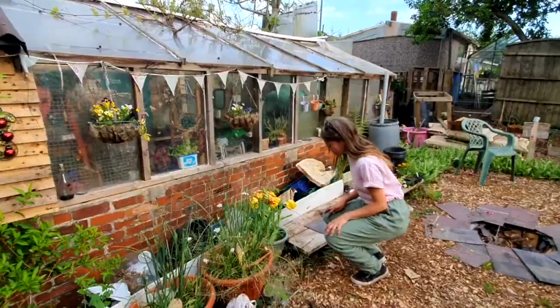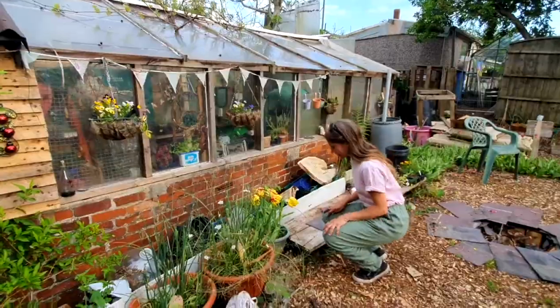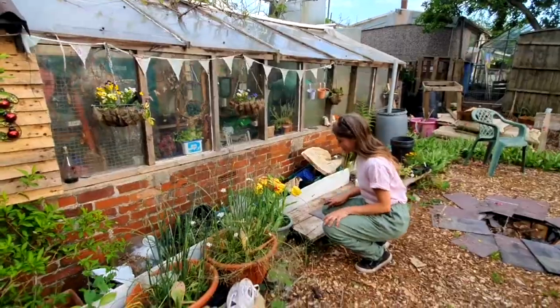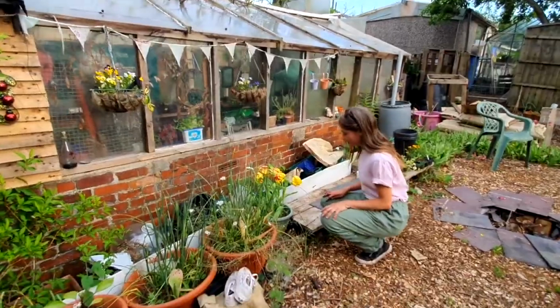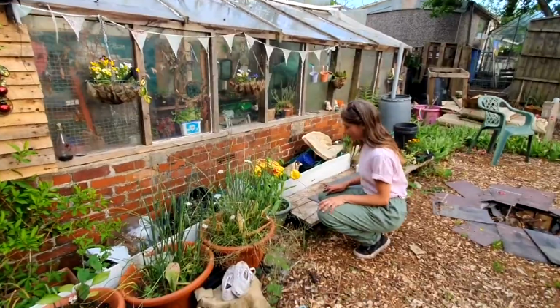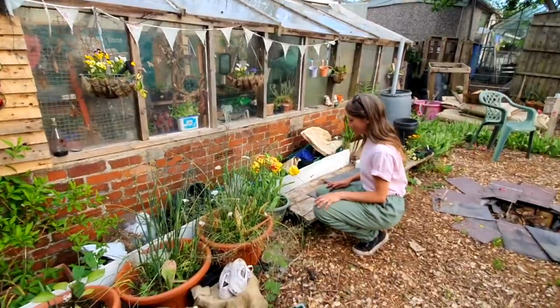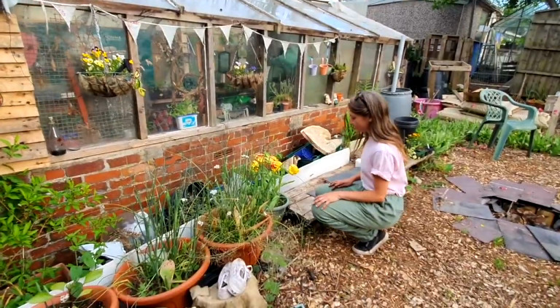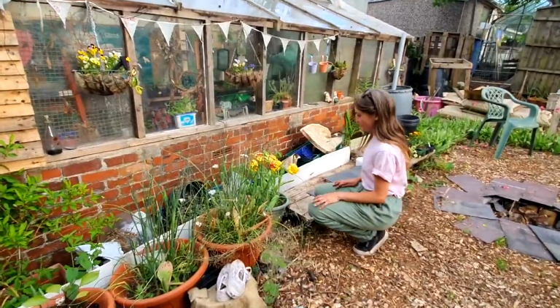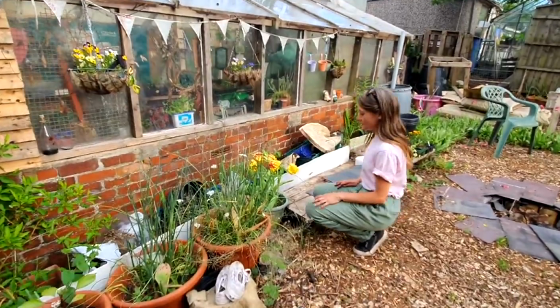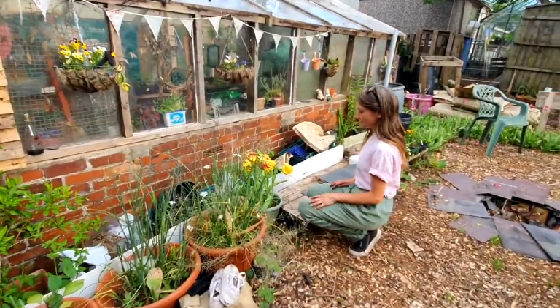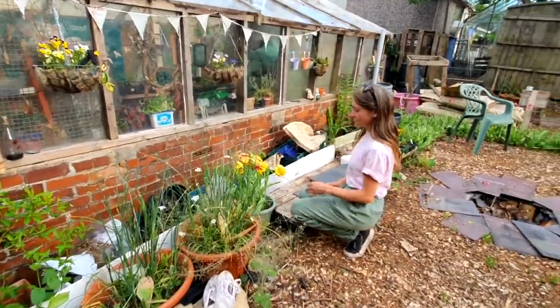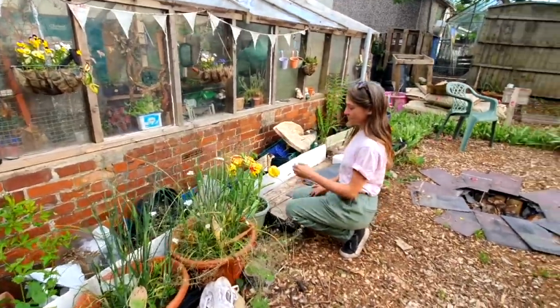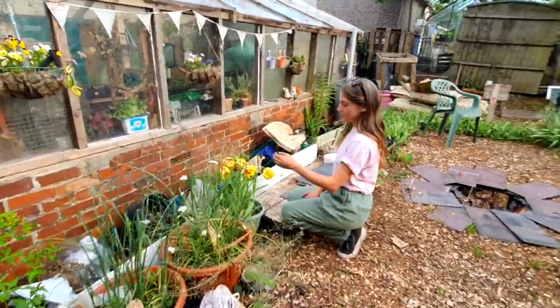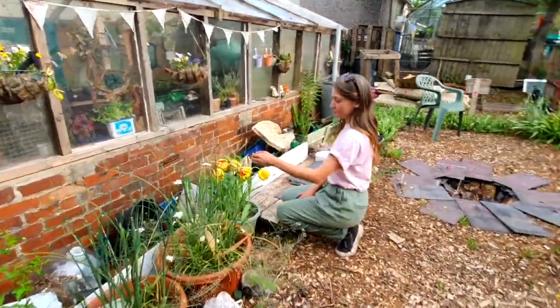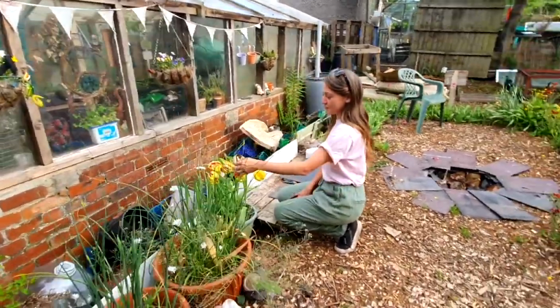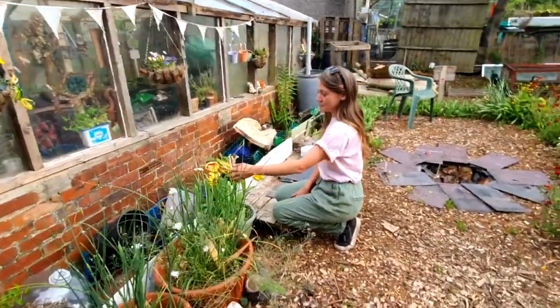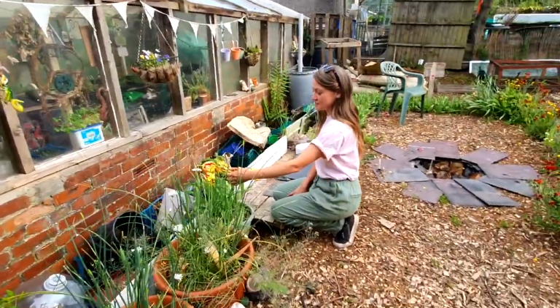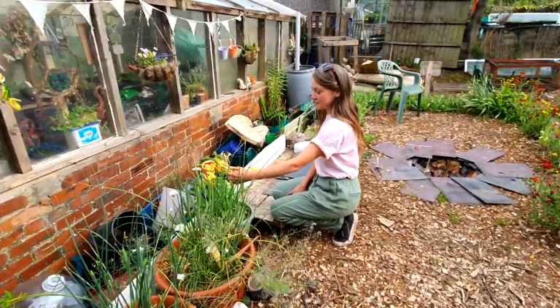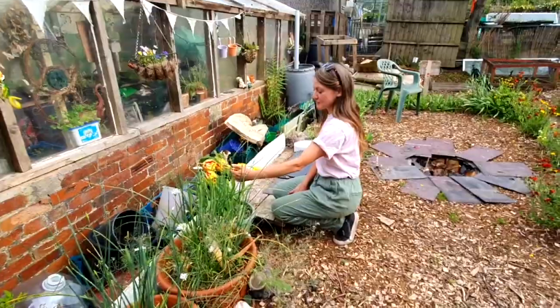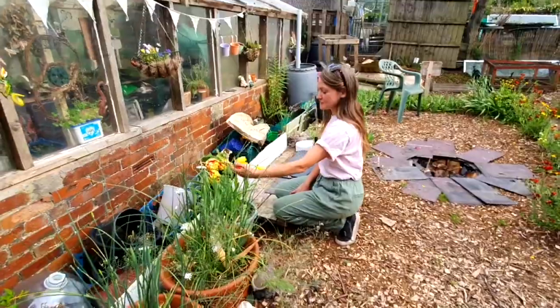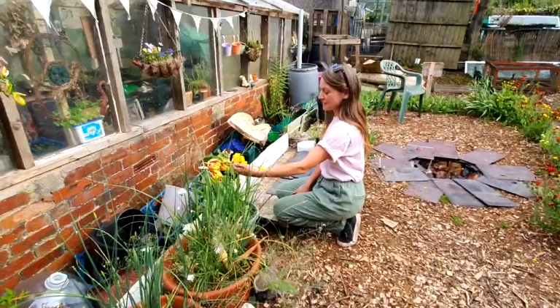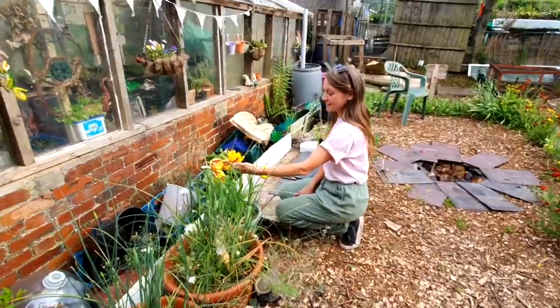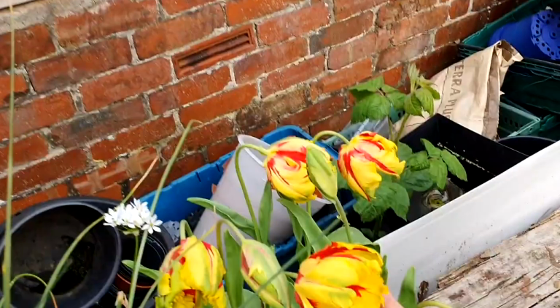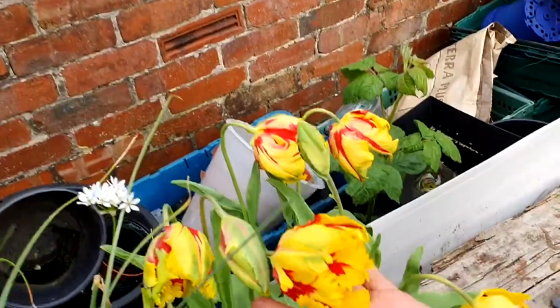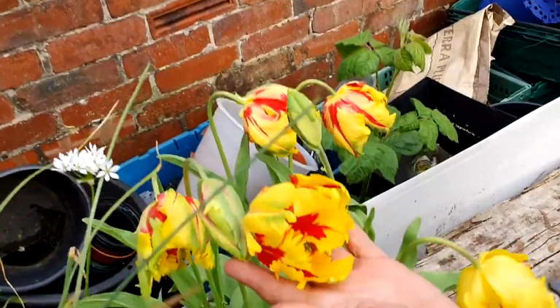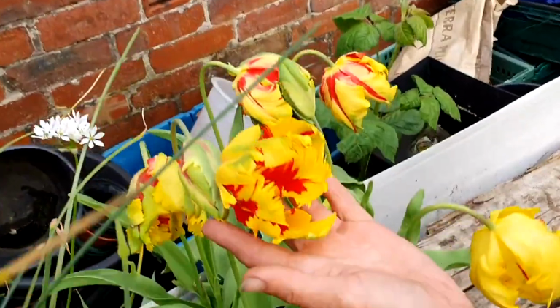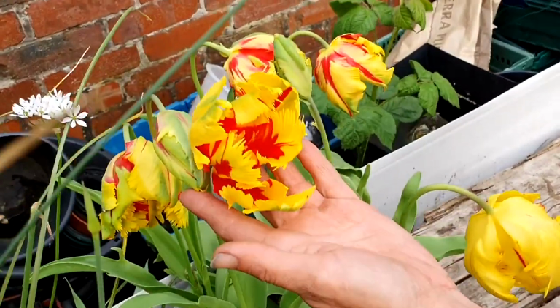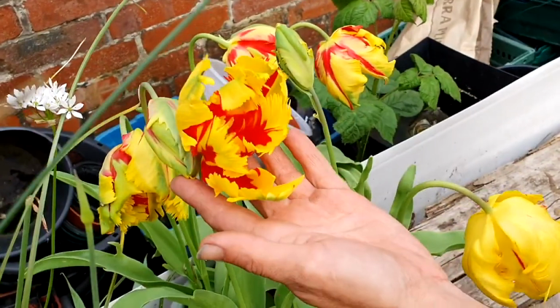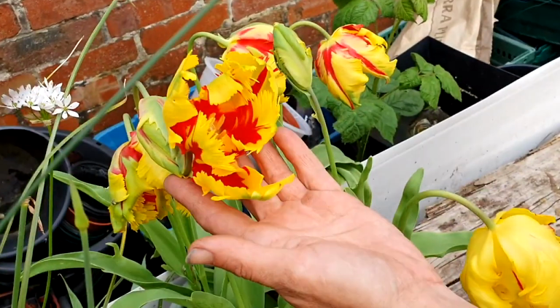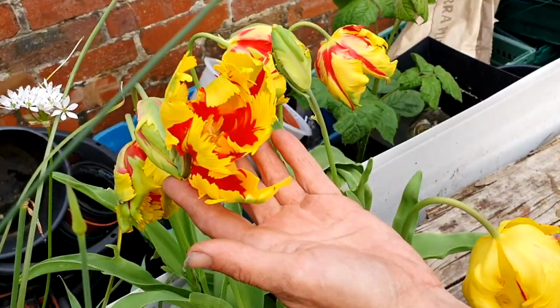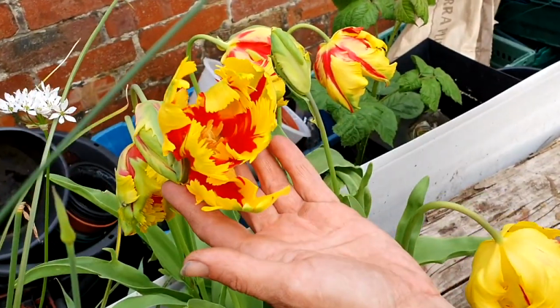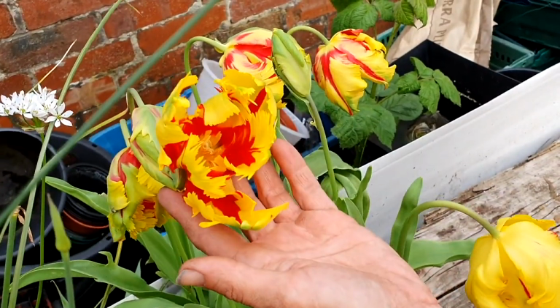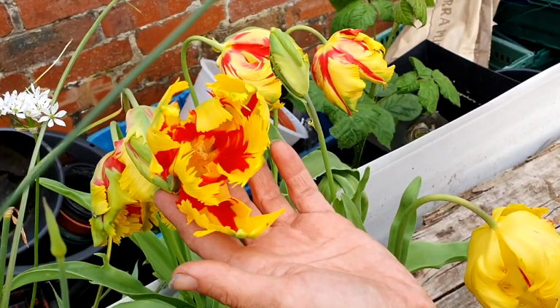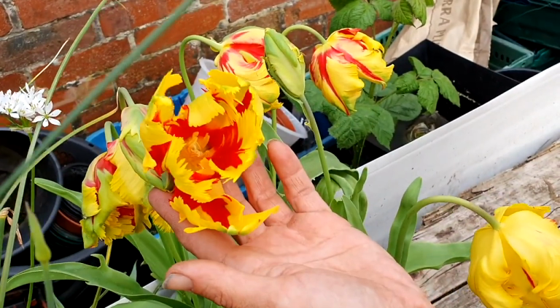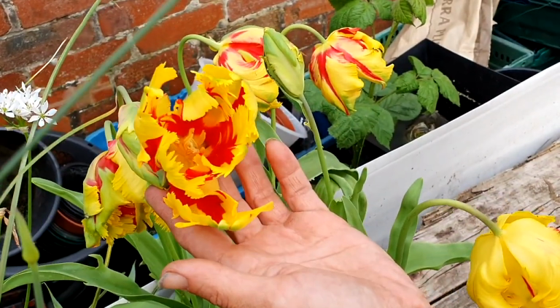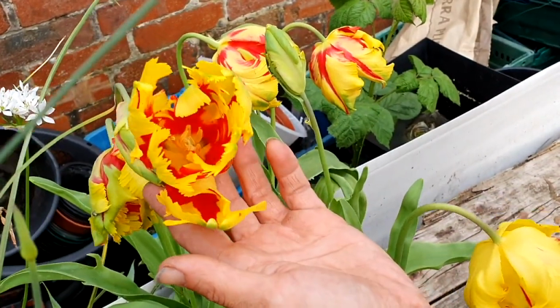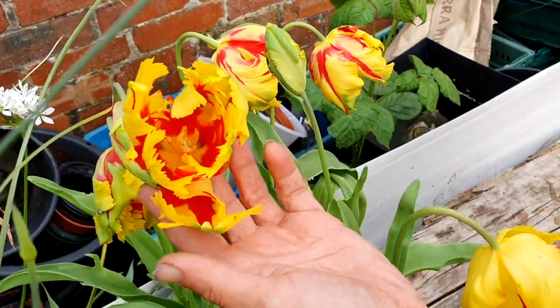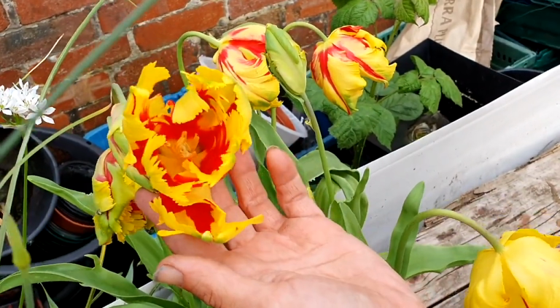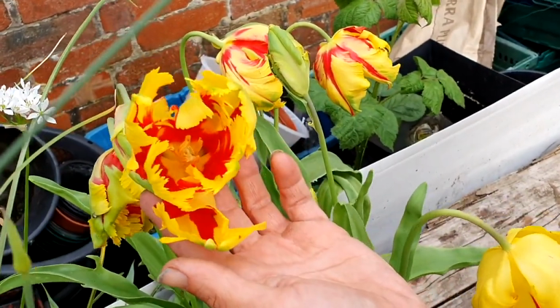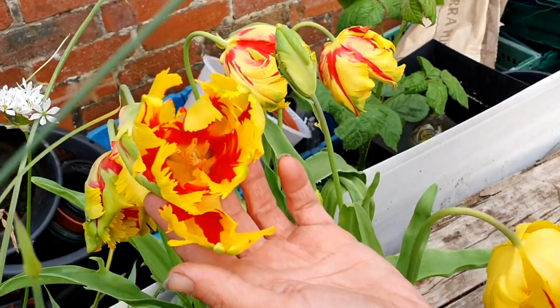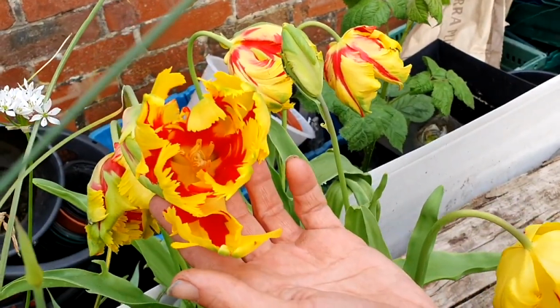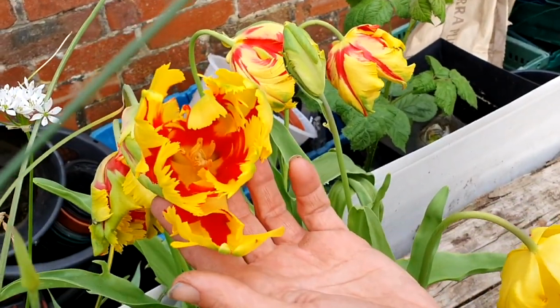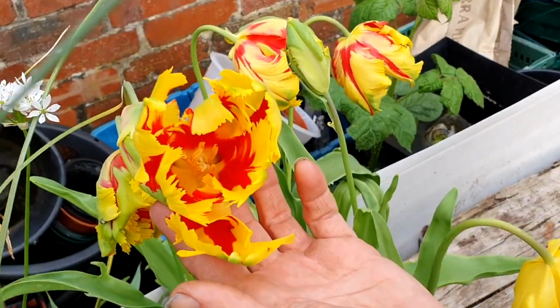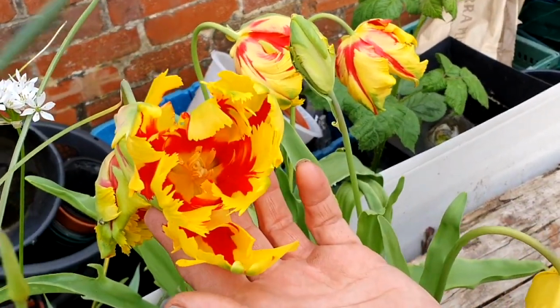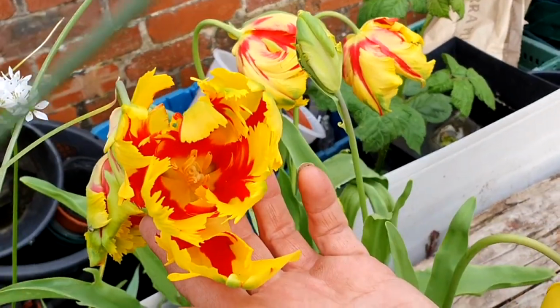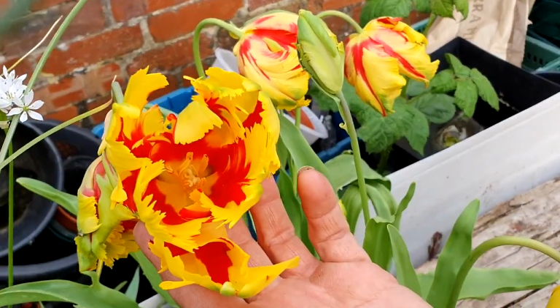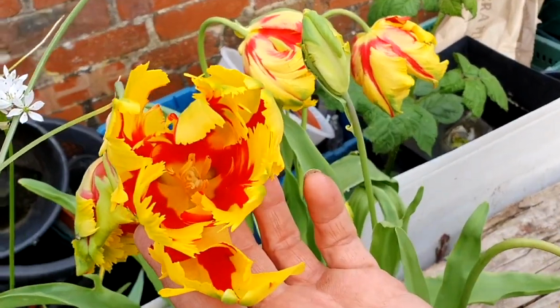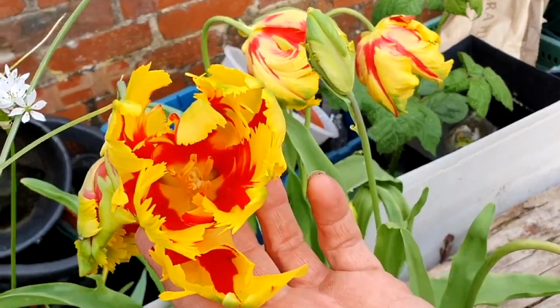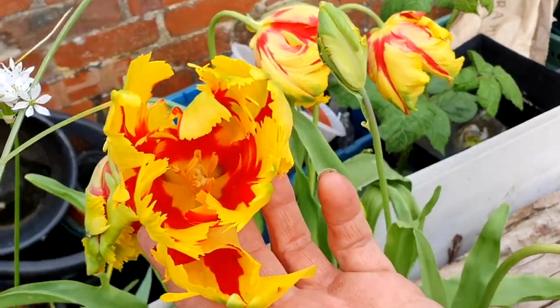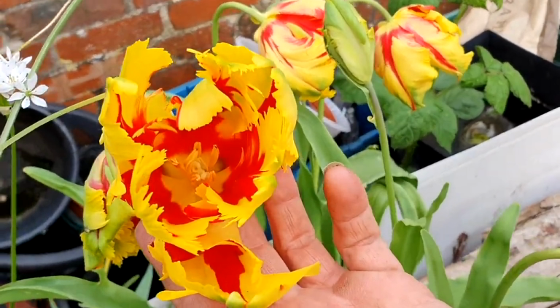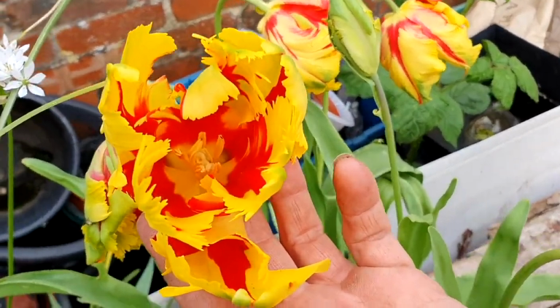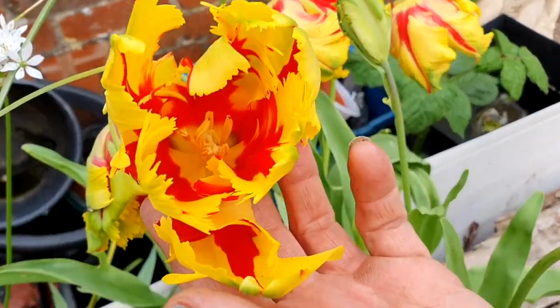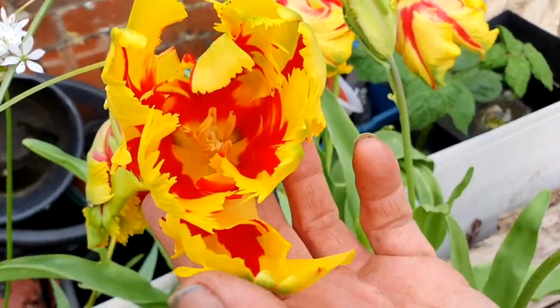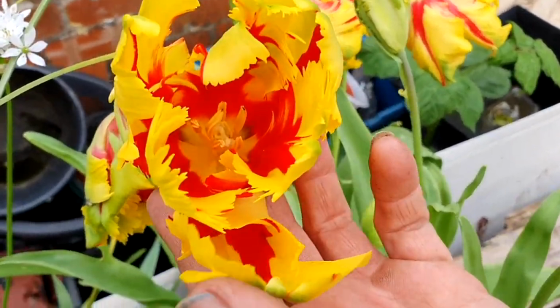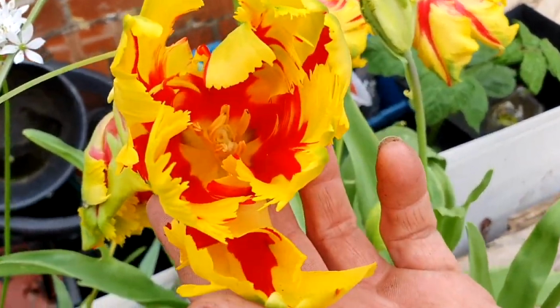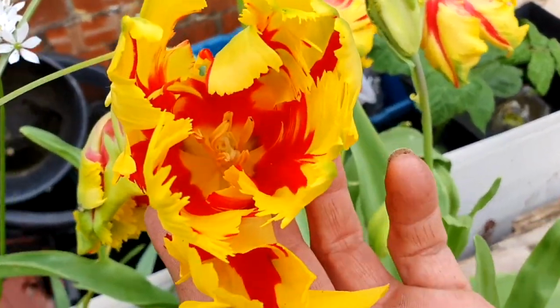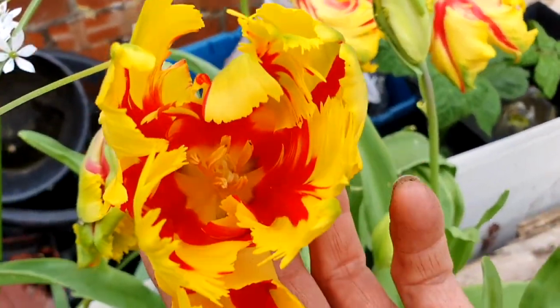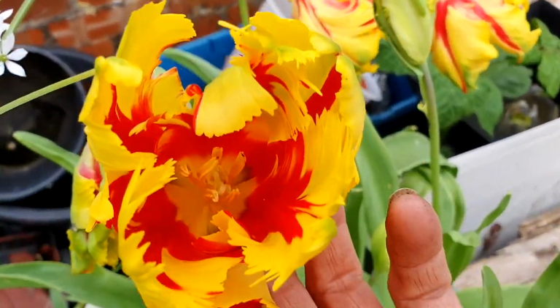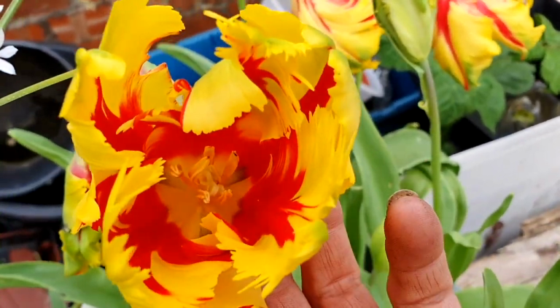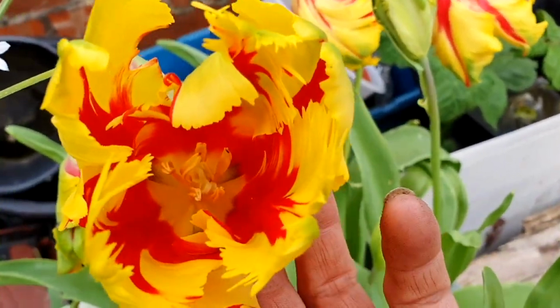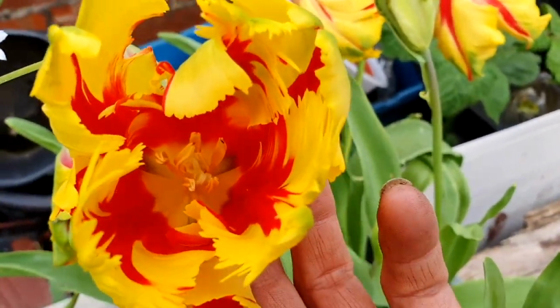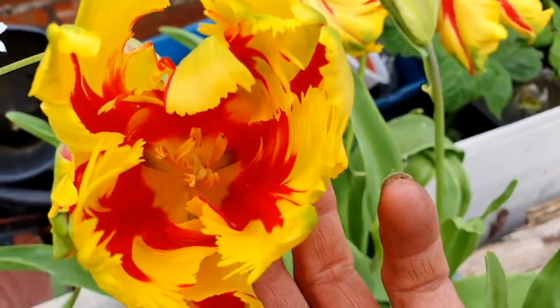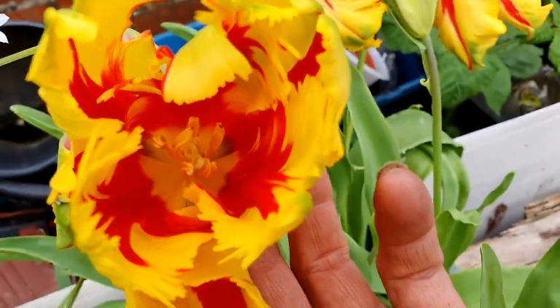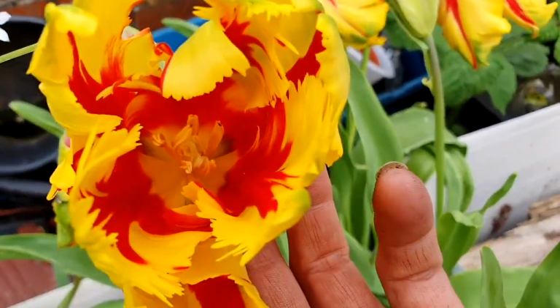We've got some June flowering tulips here — how beautiful are these? They're like a parrot variety and they're absolutely stunning.